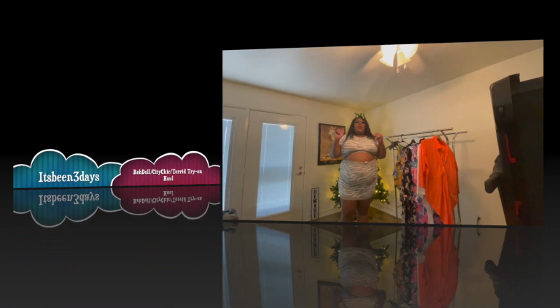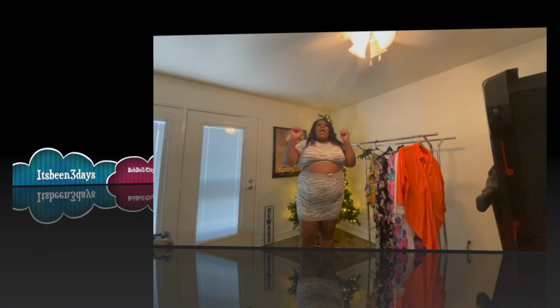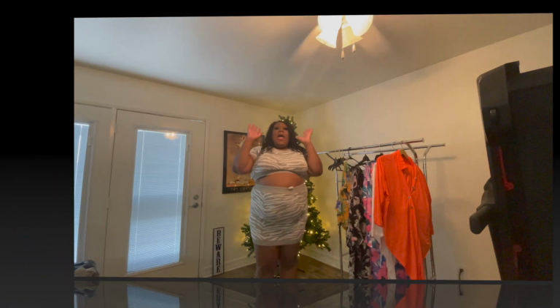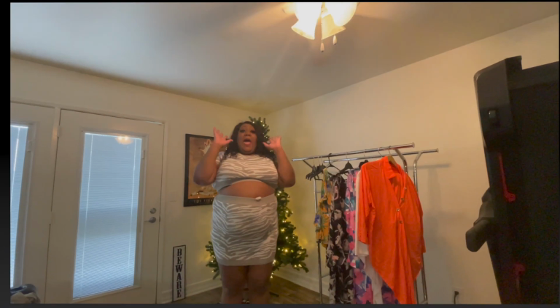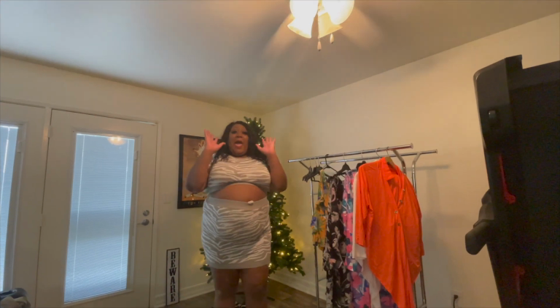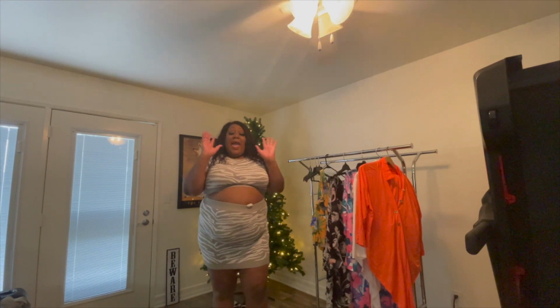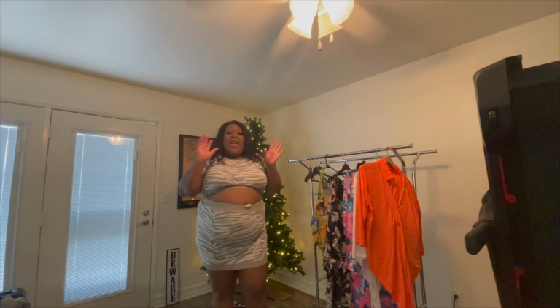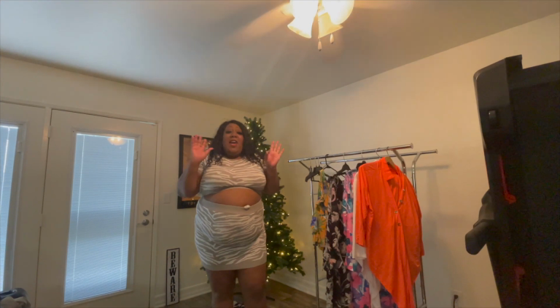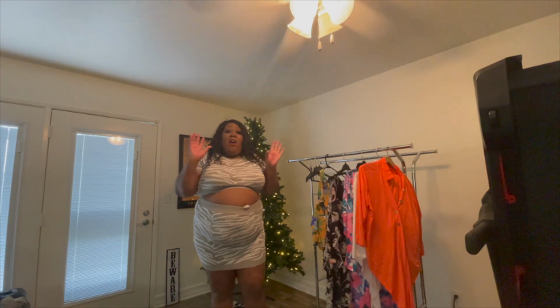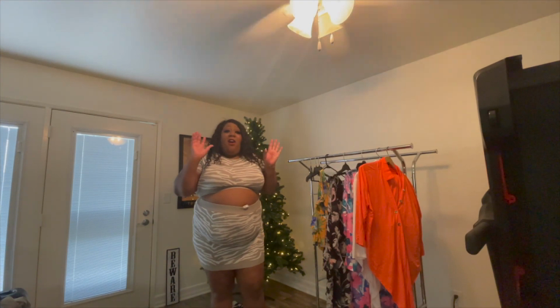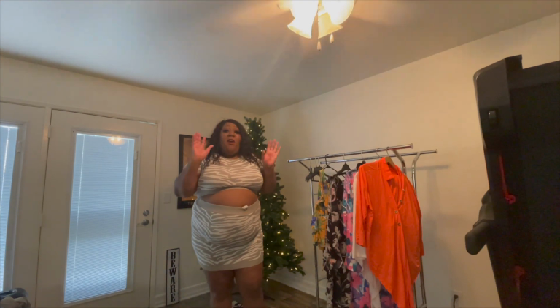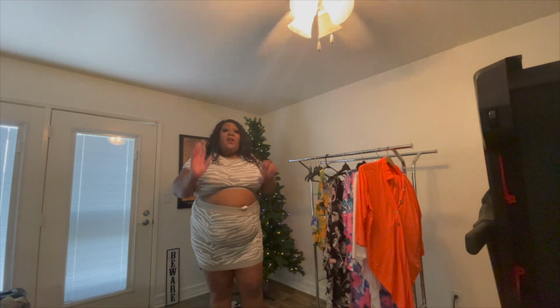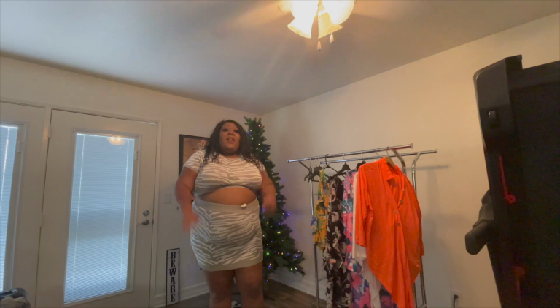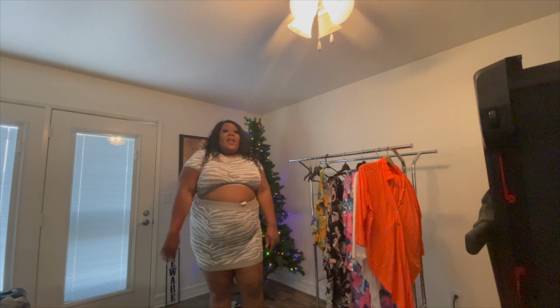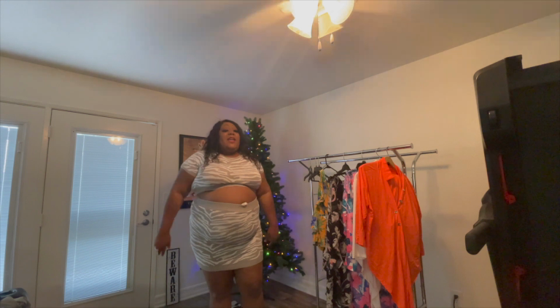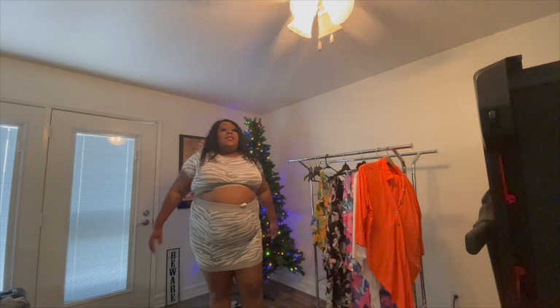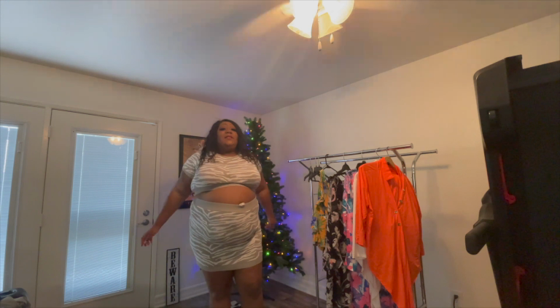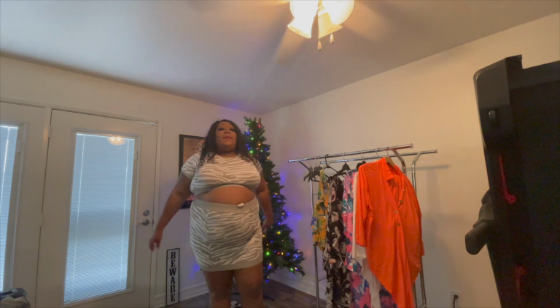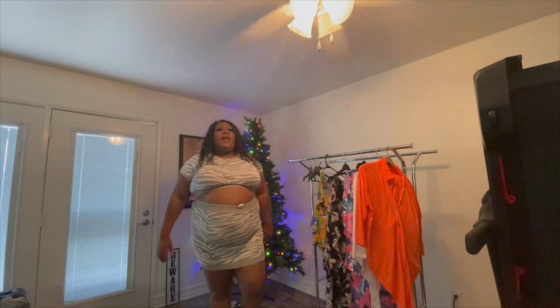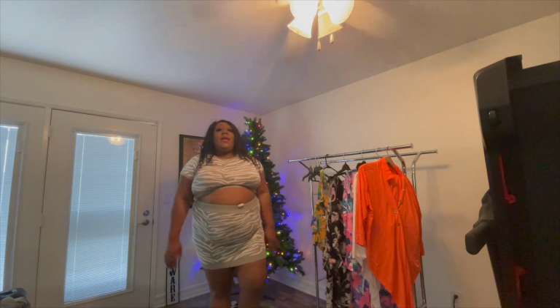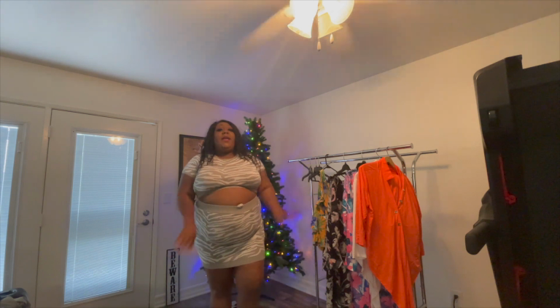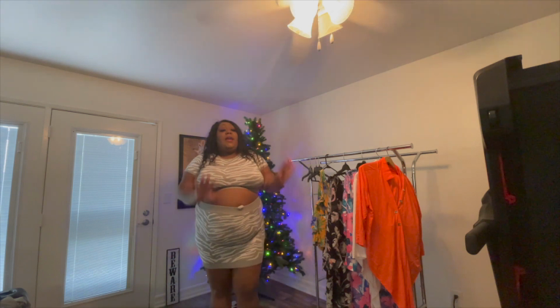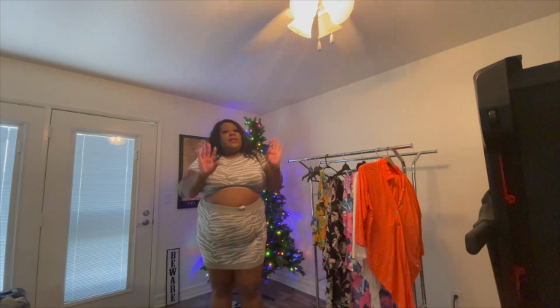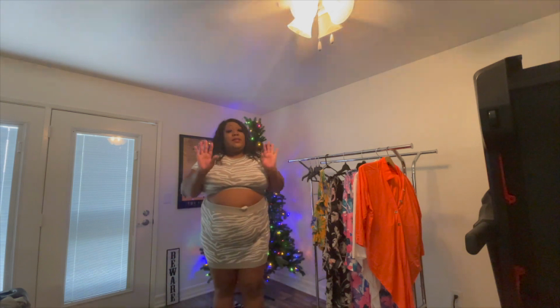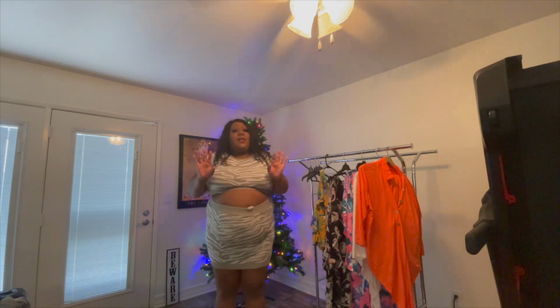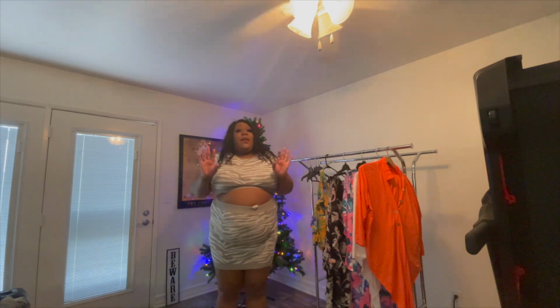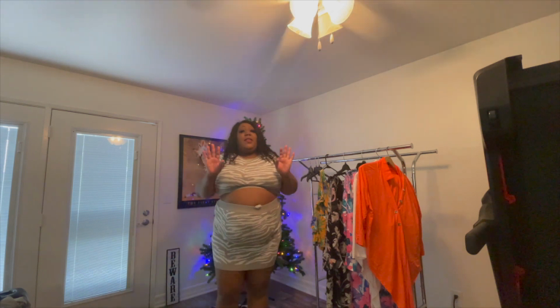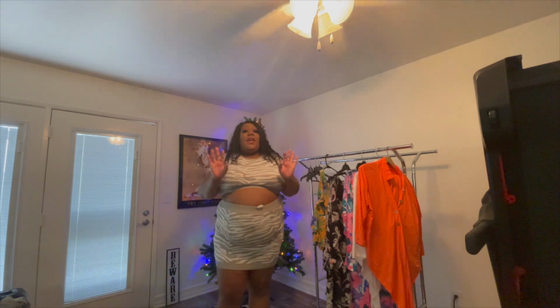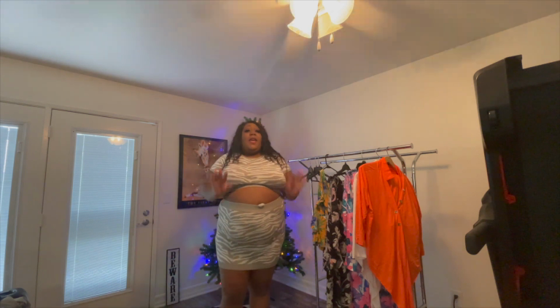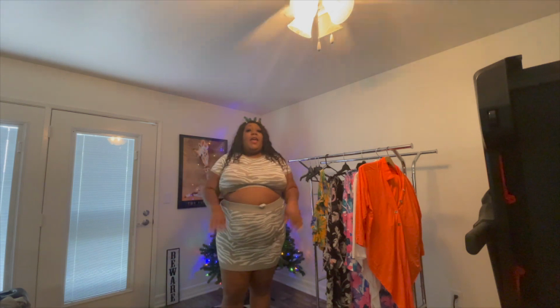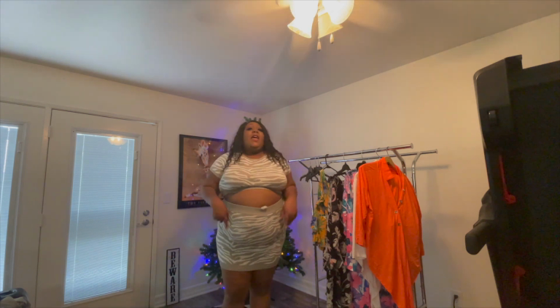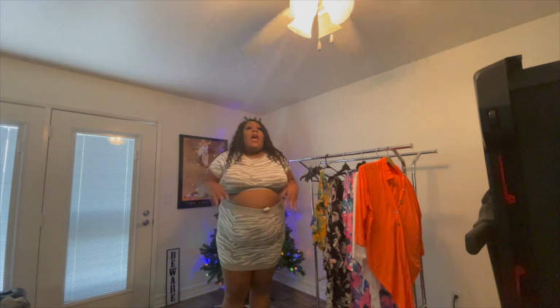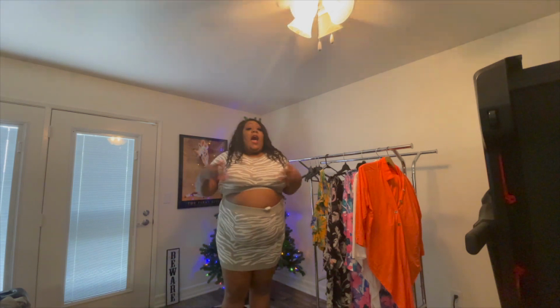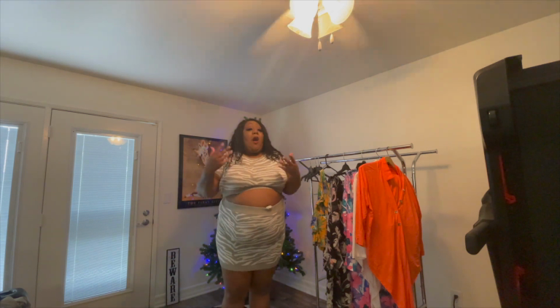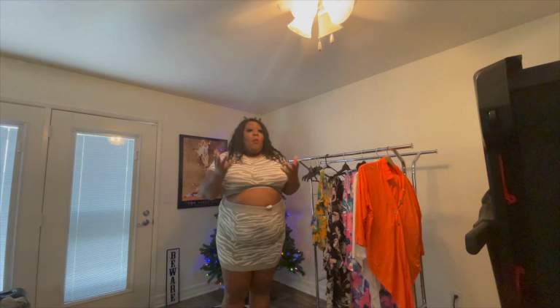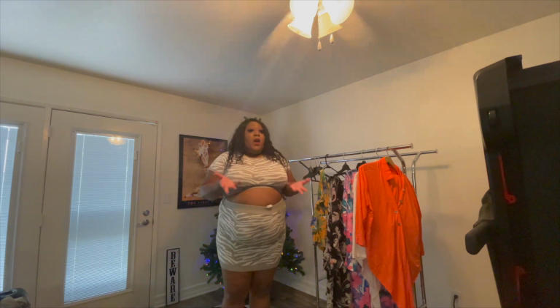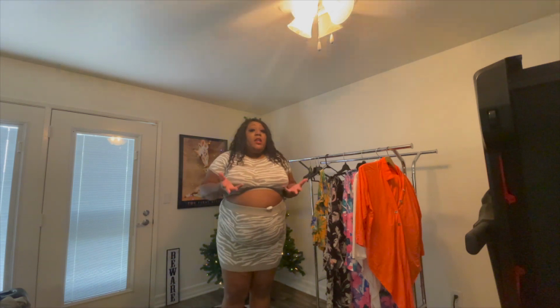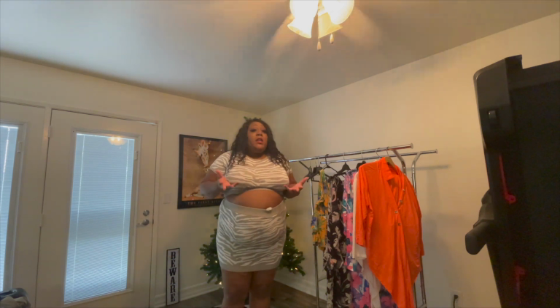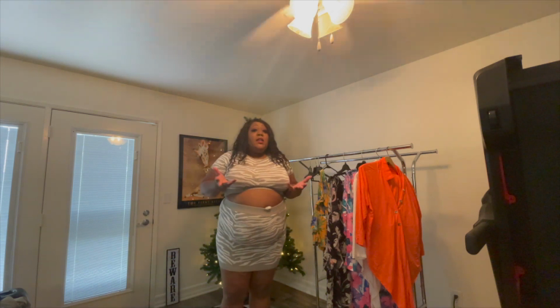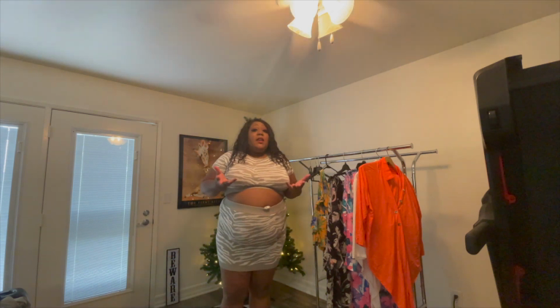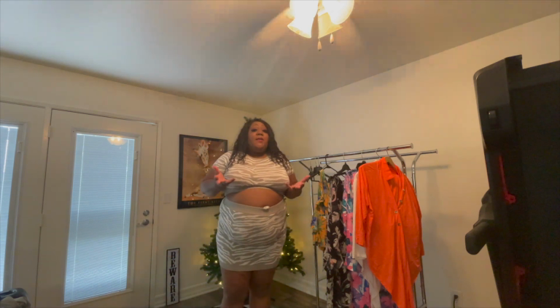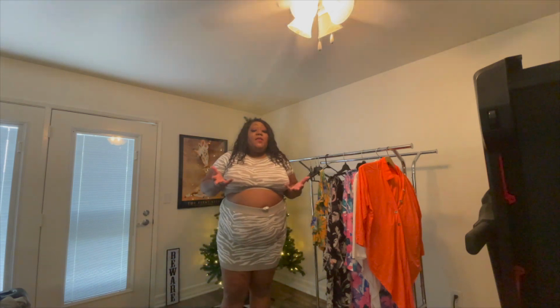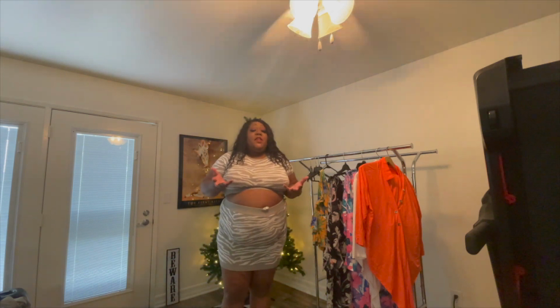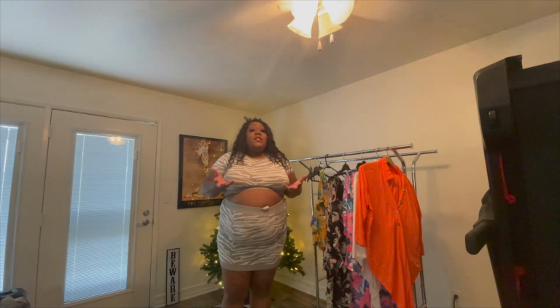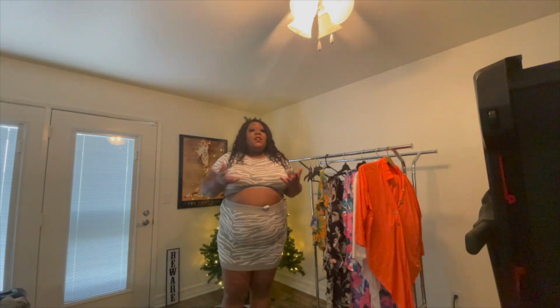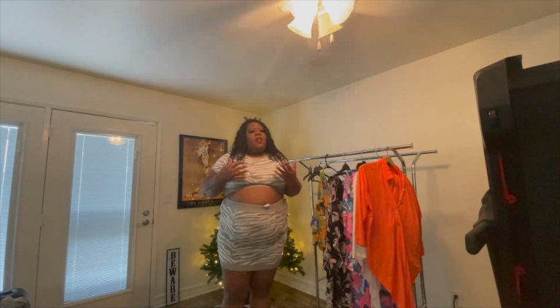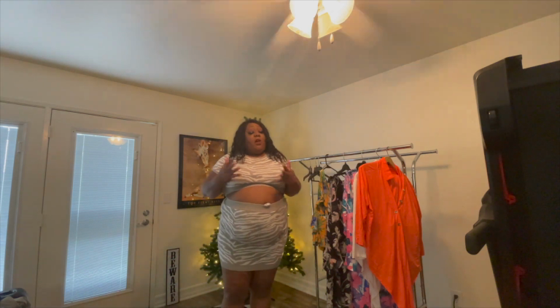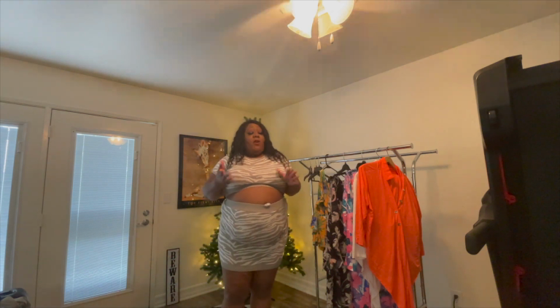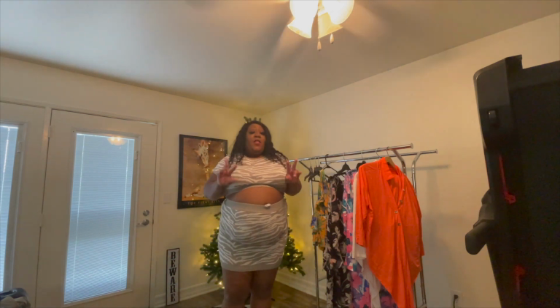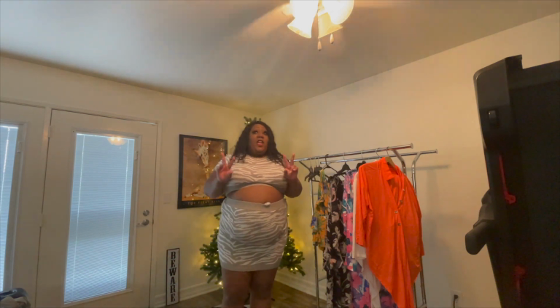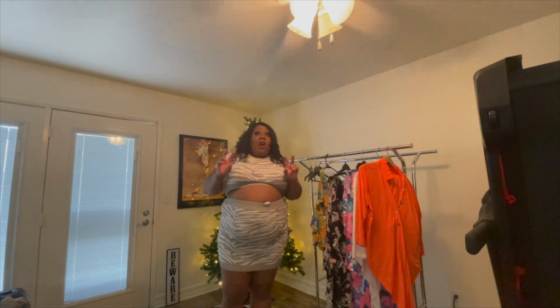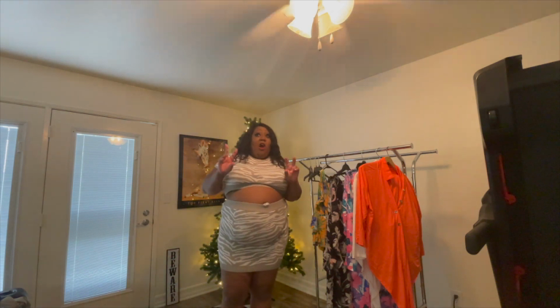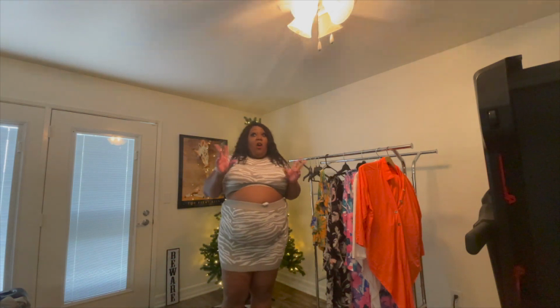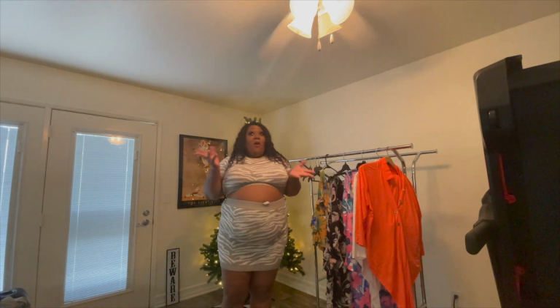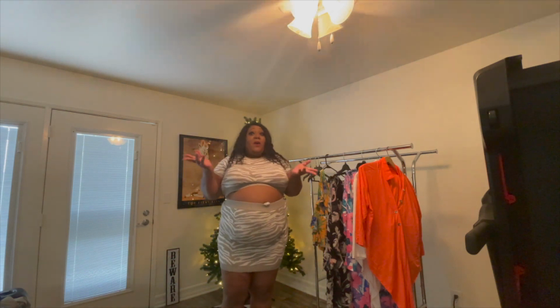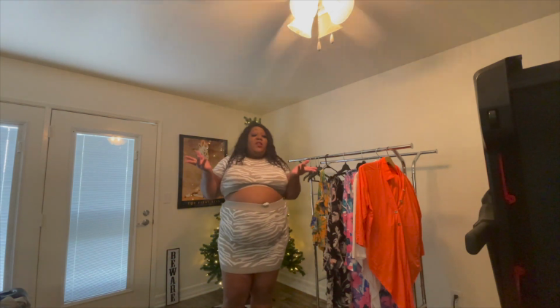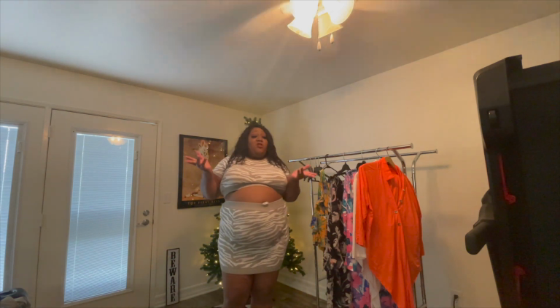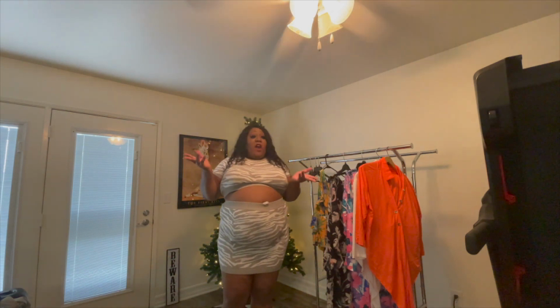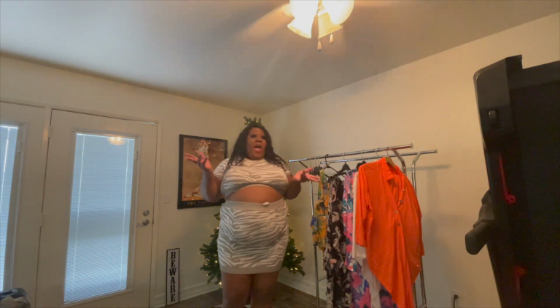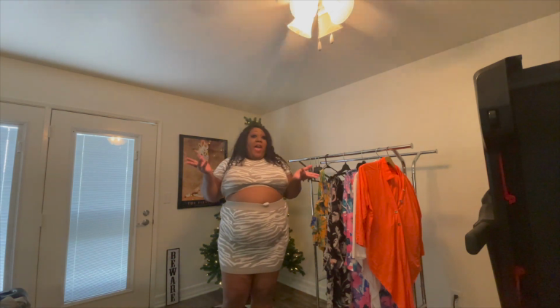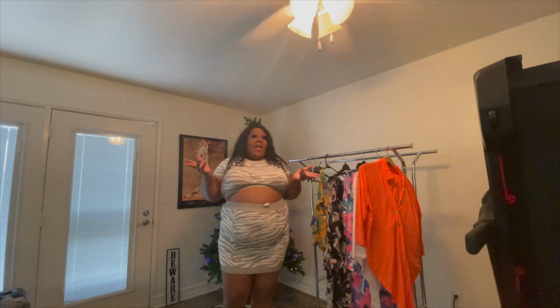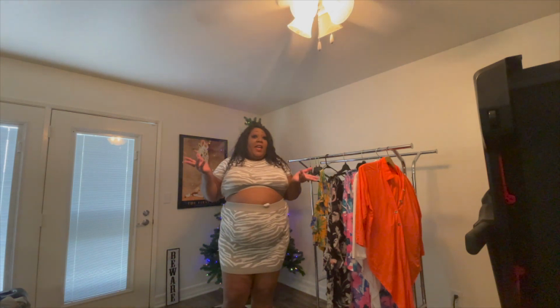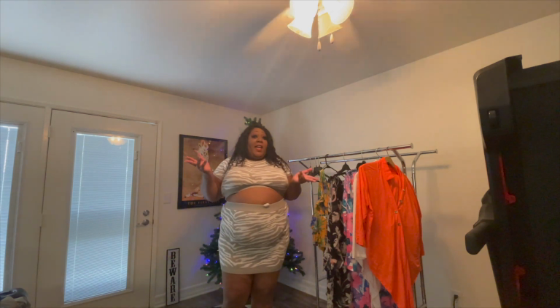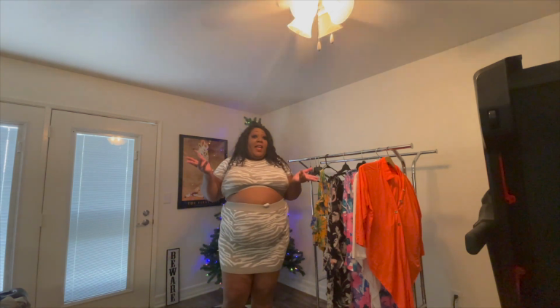Hey y'all! It's me, it's Lily. I wanted to give this clothing haul a try again.